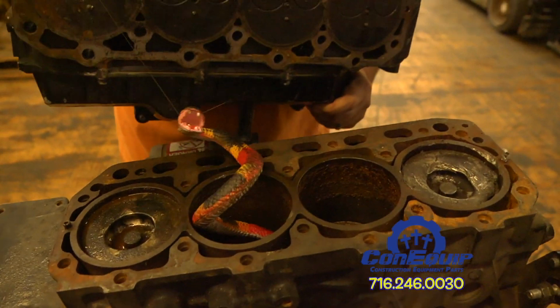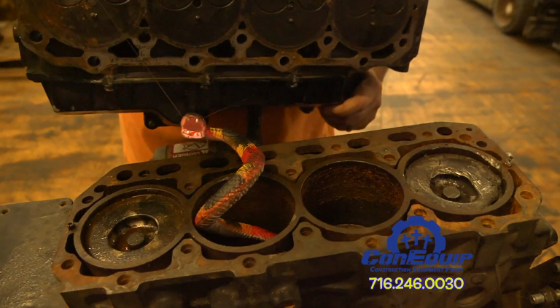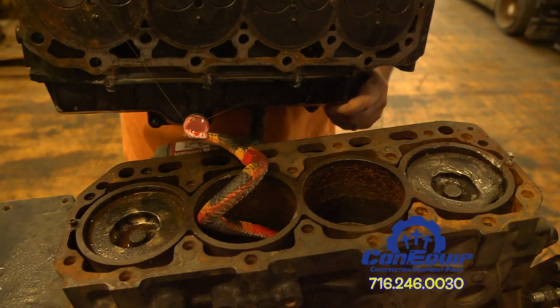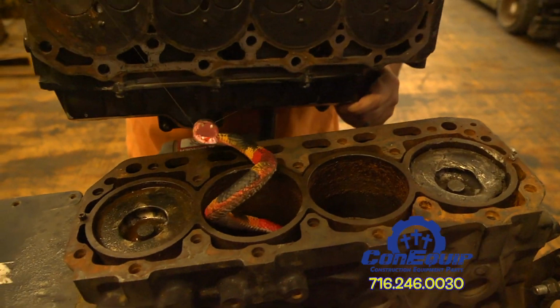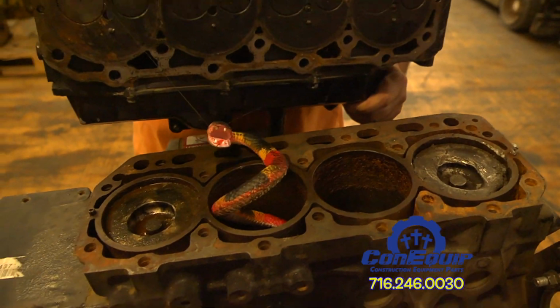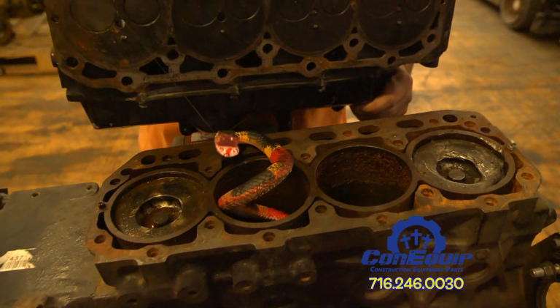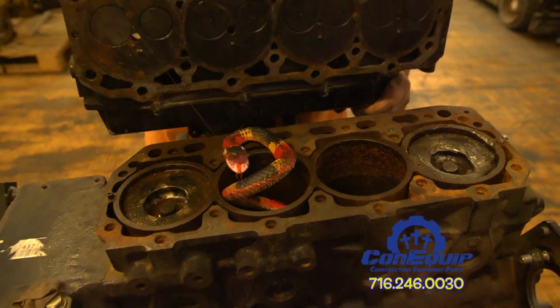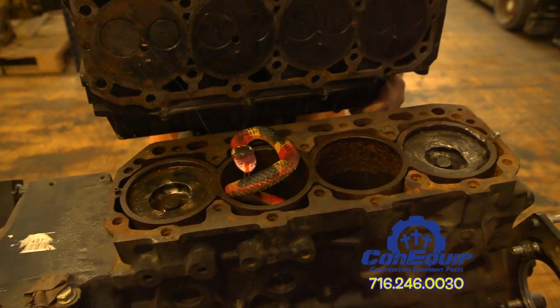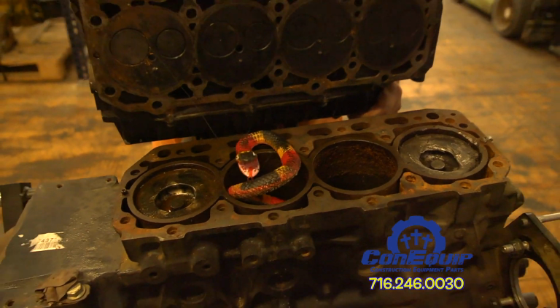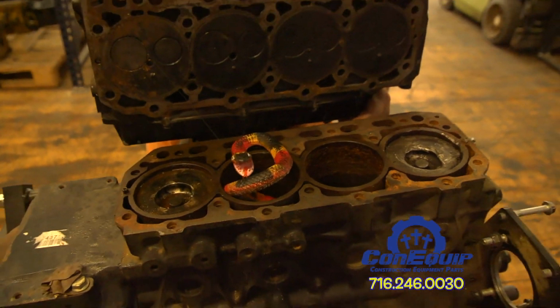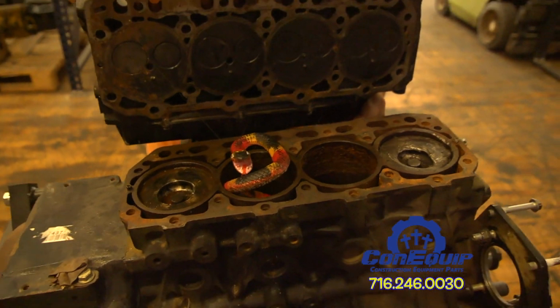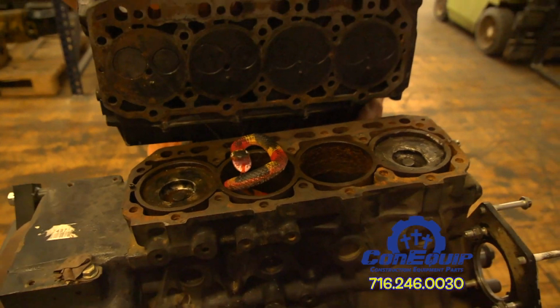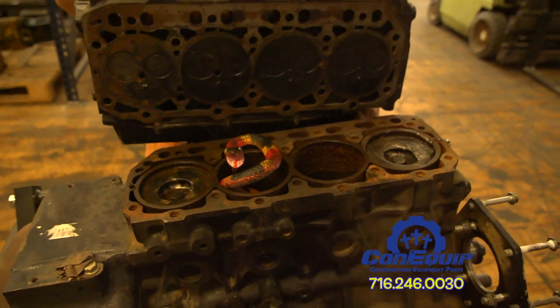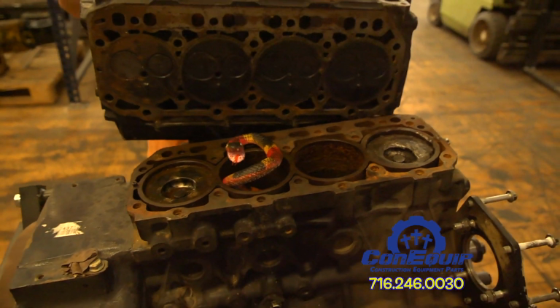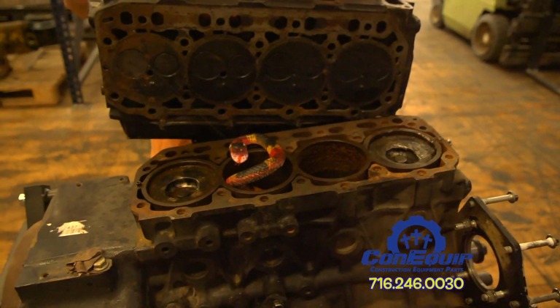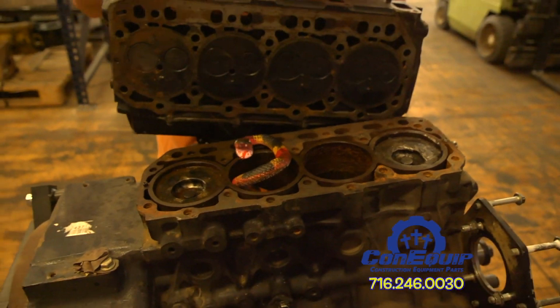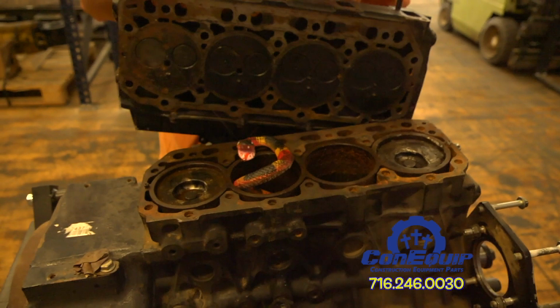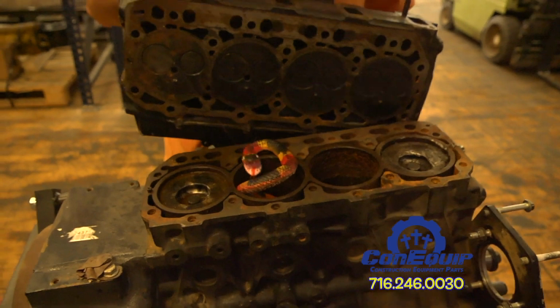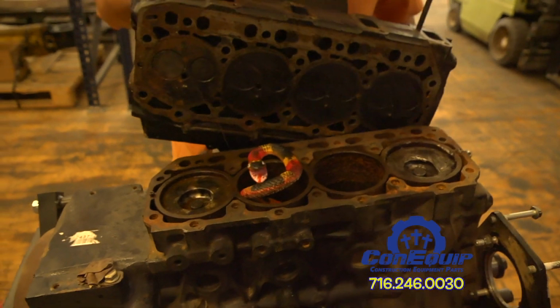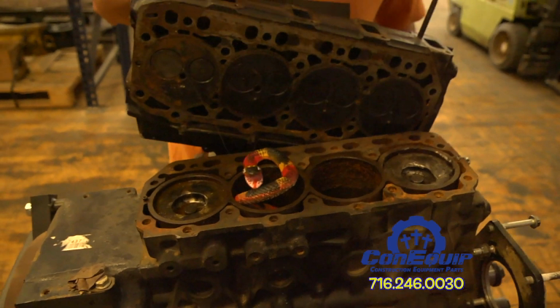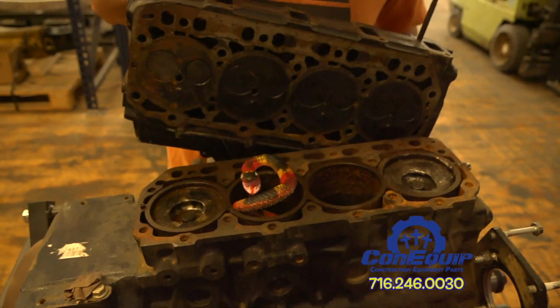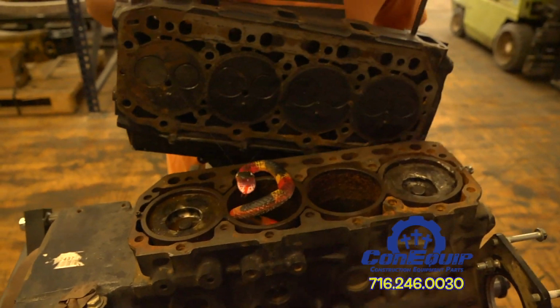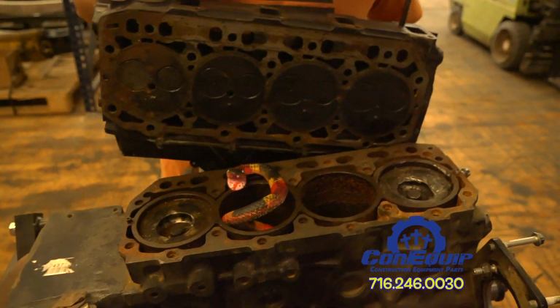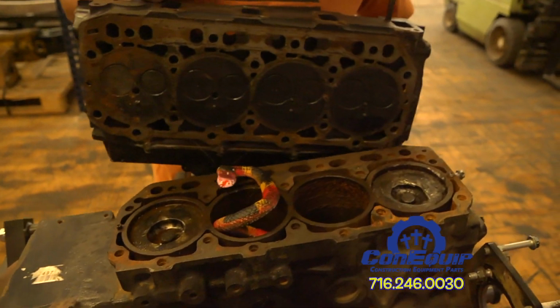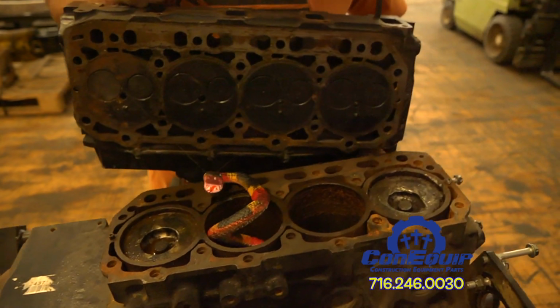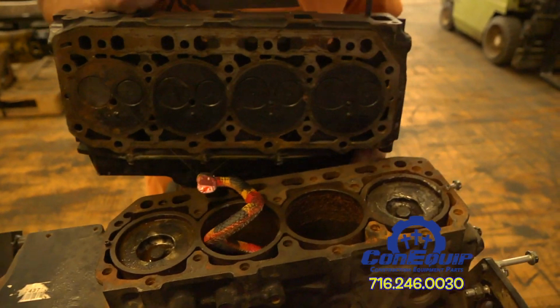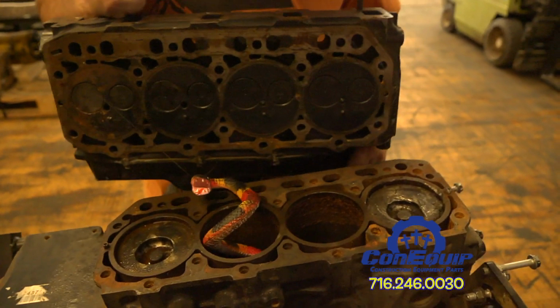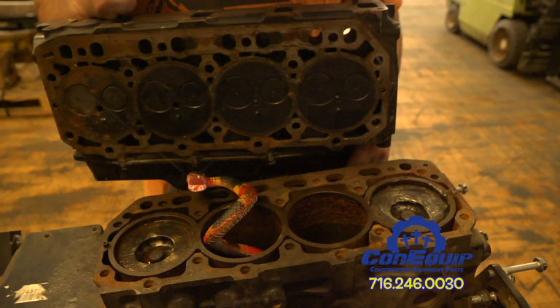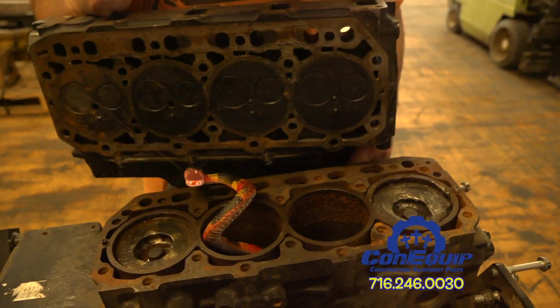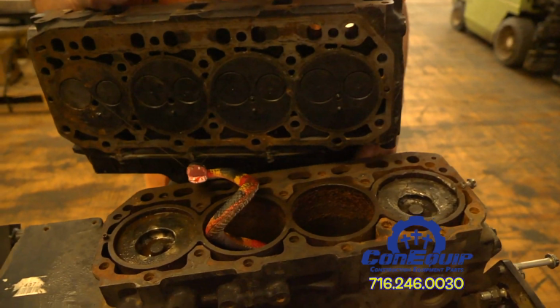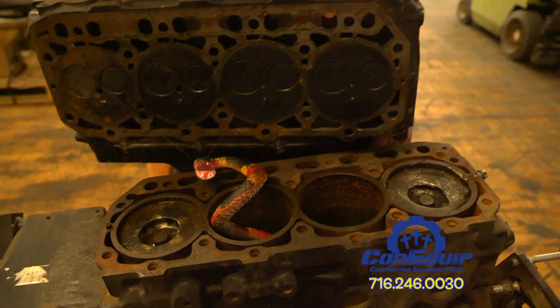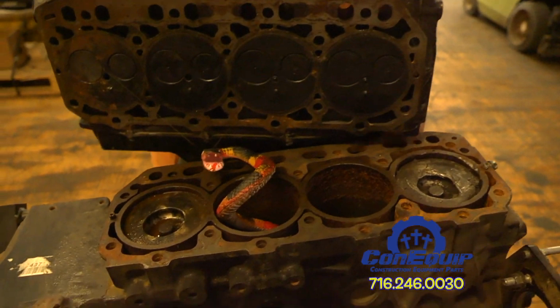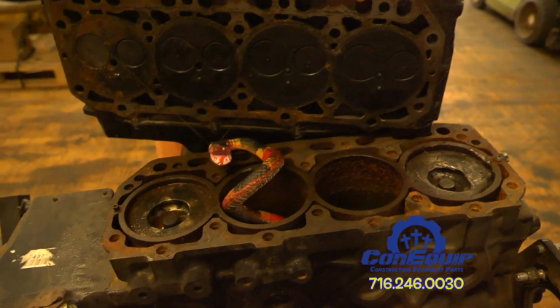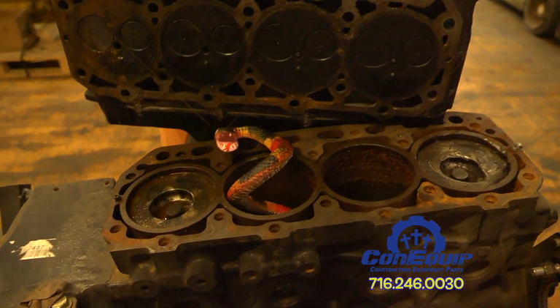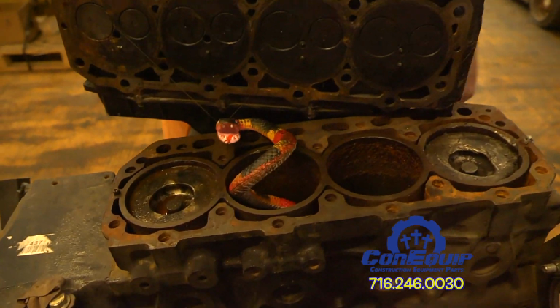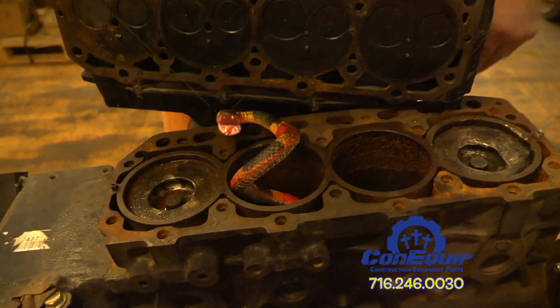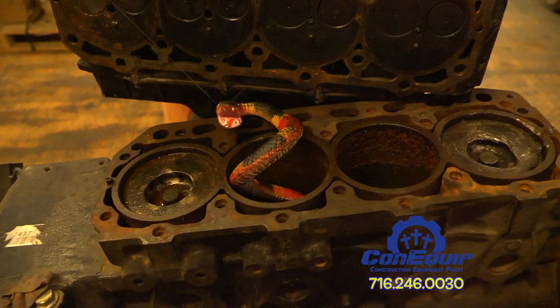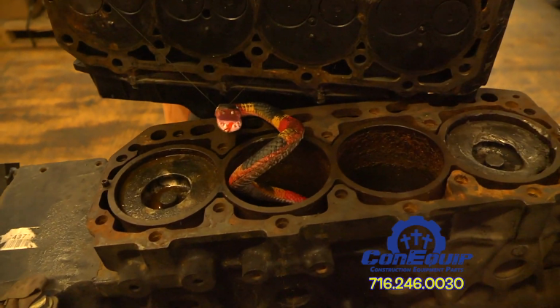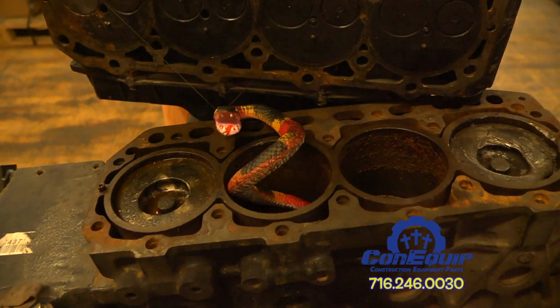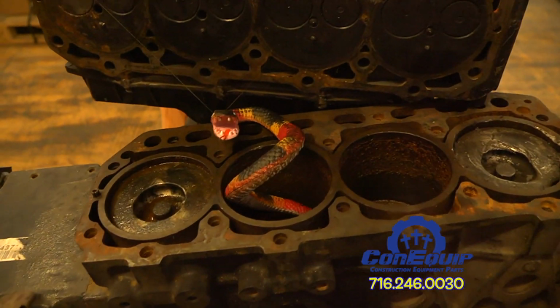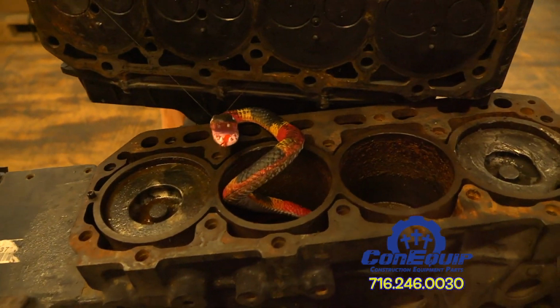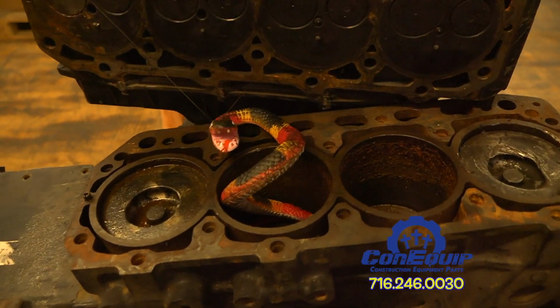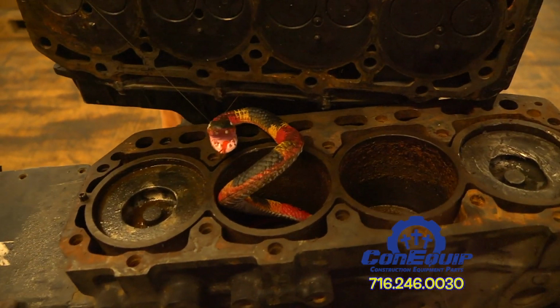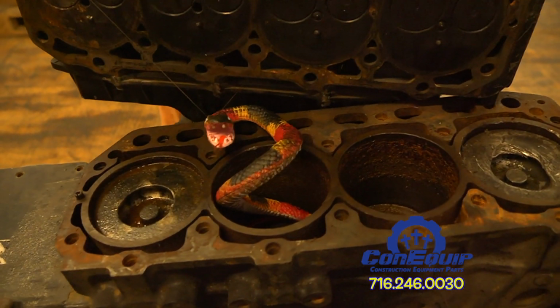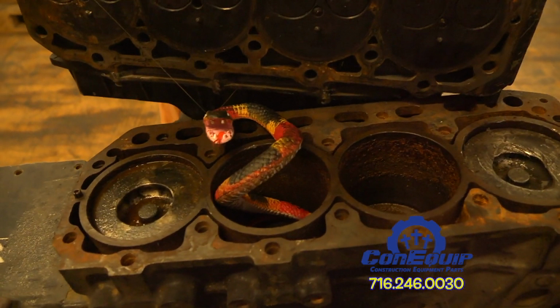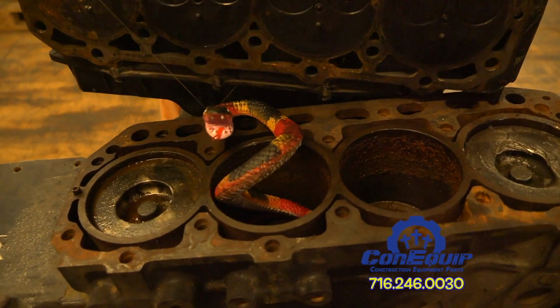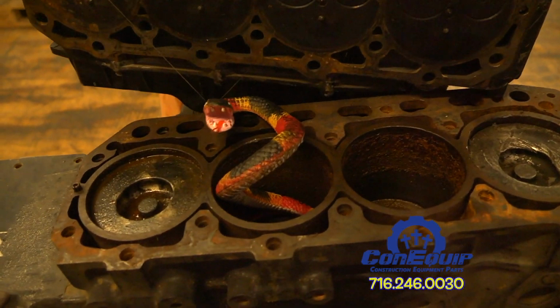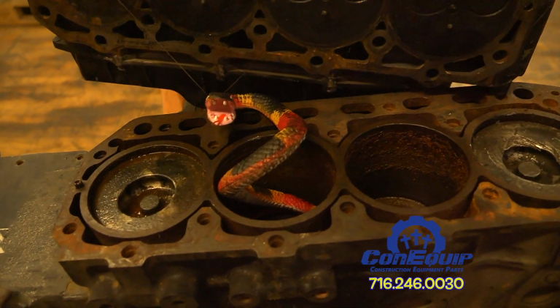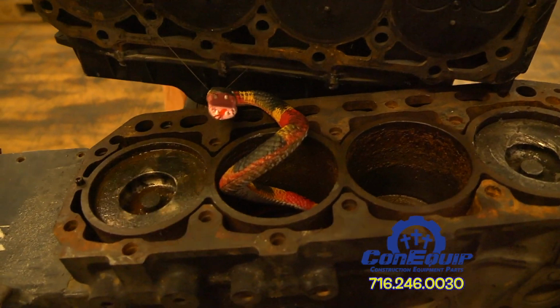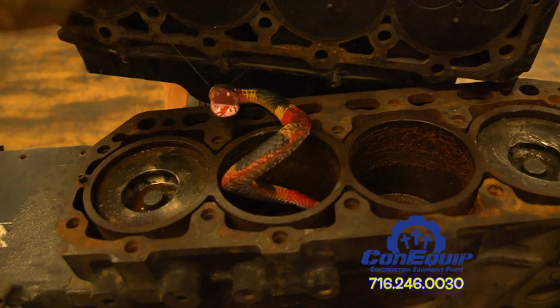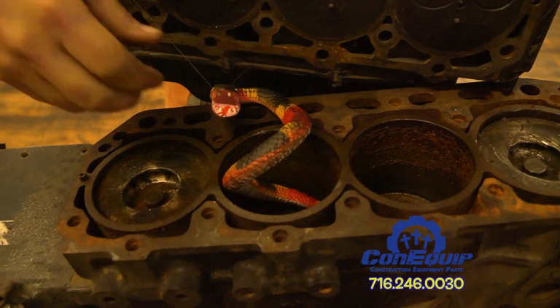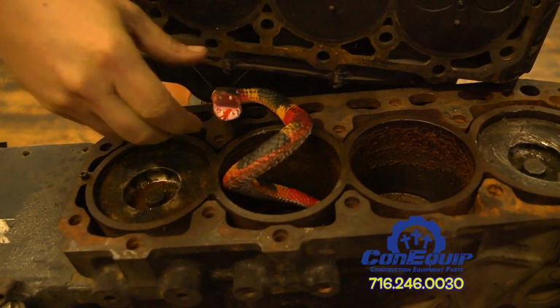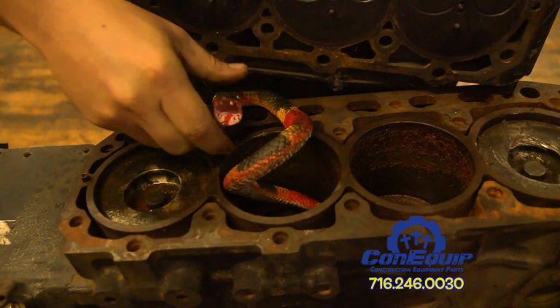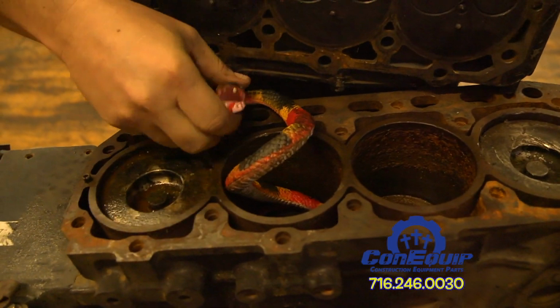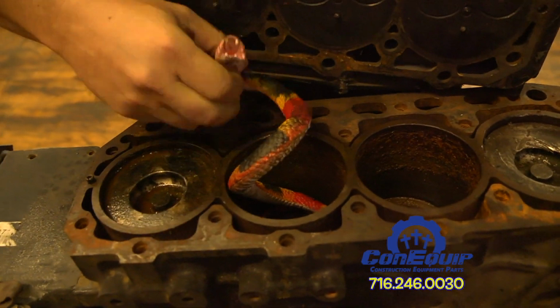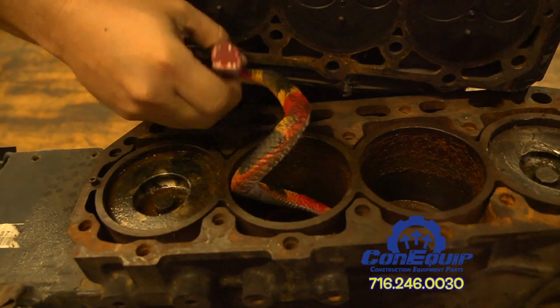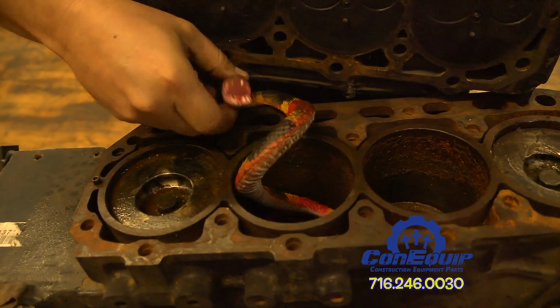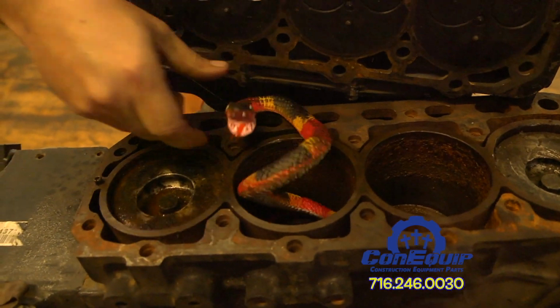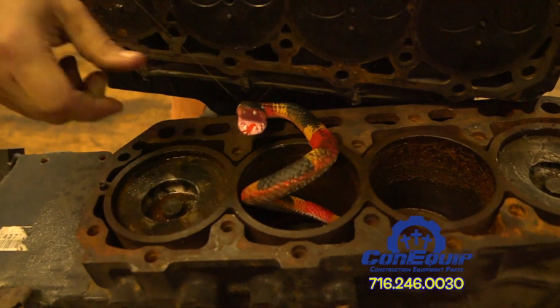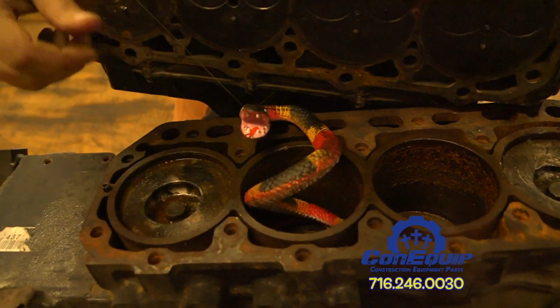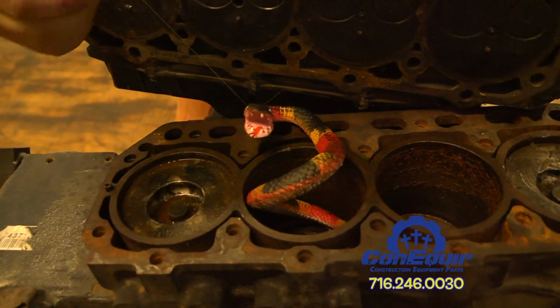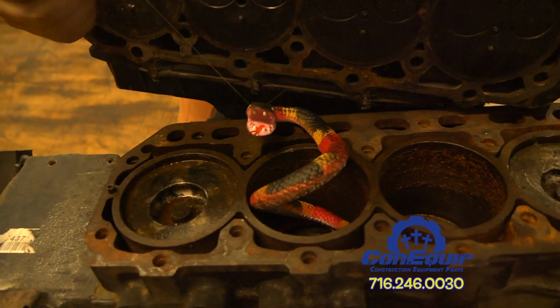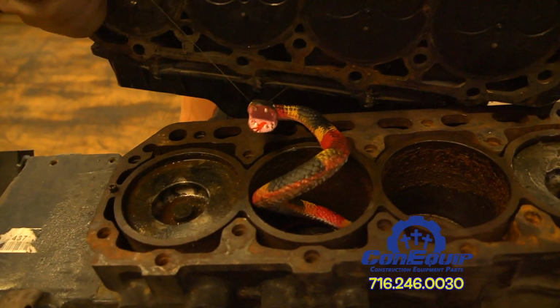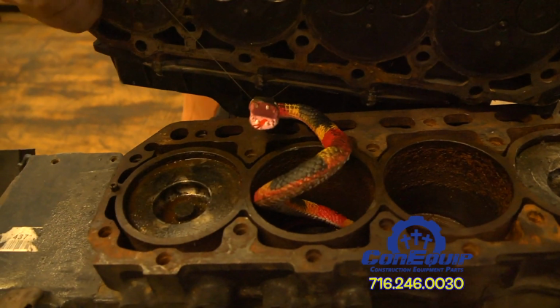Snakes usually aren't involved in teardowns and motors, but he's there.